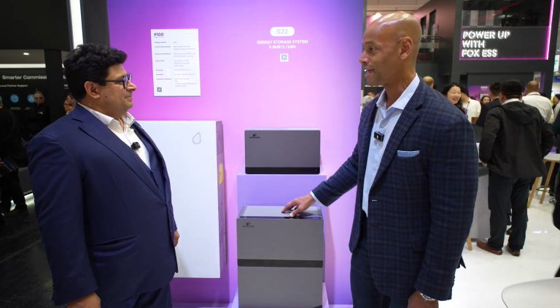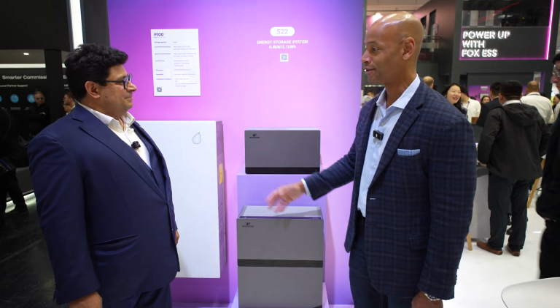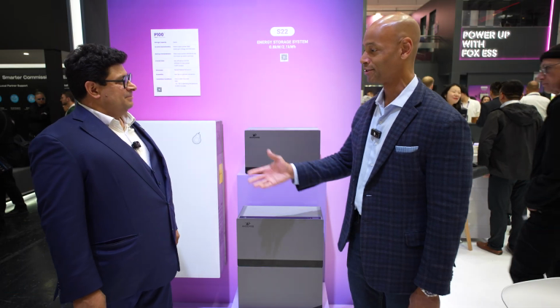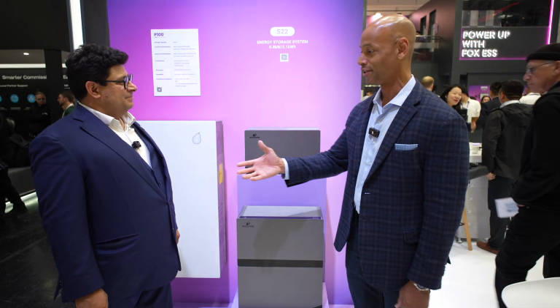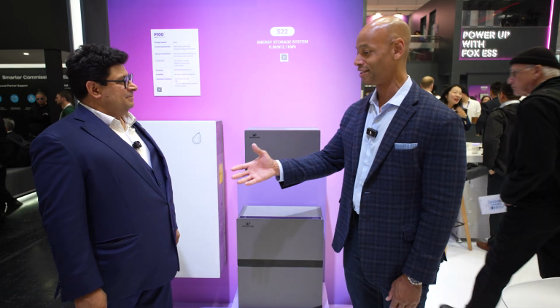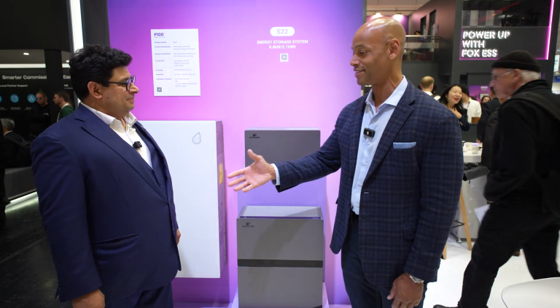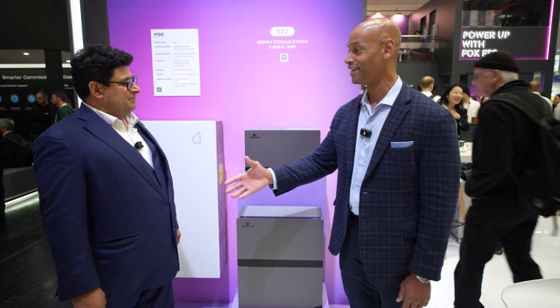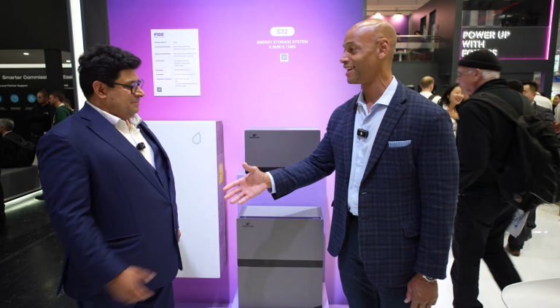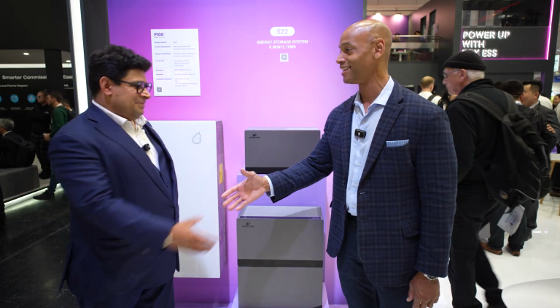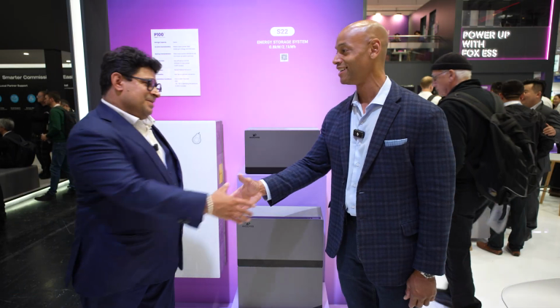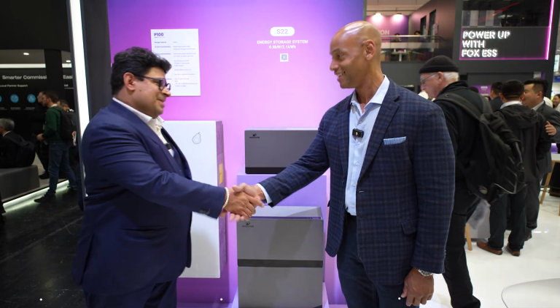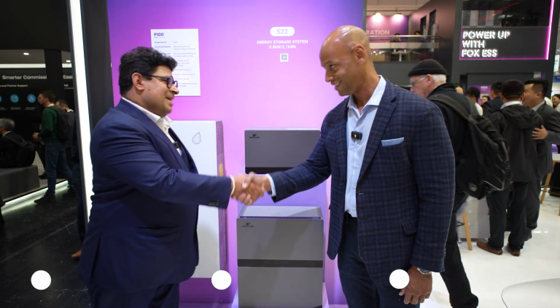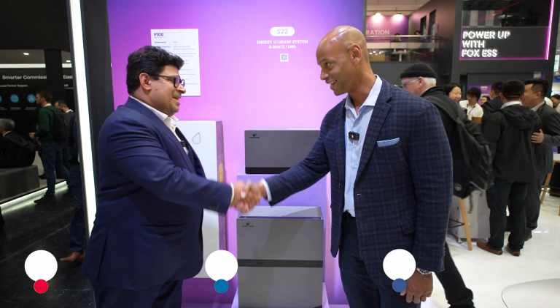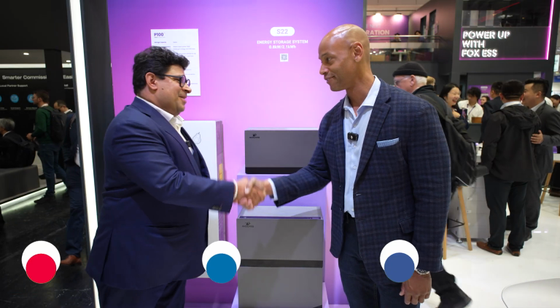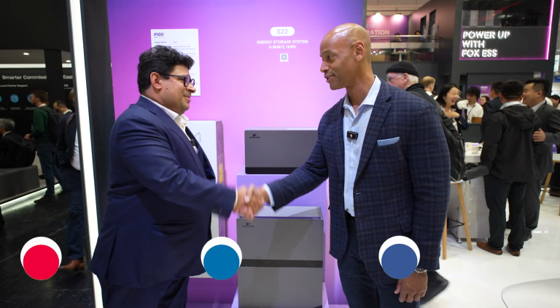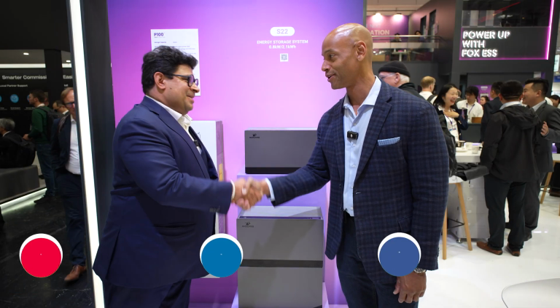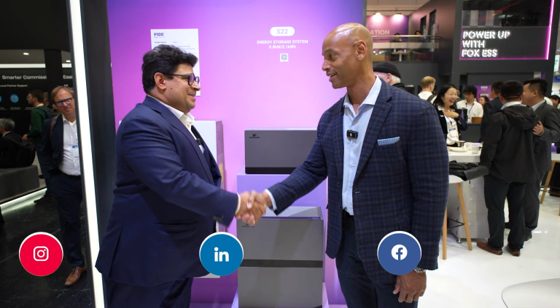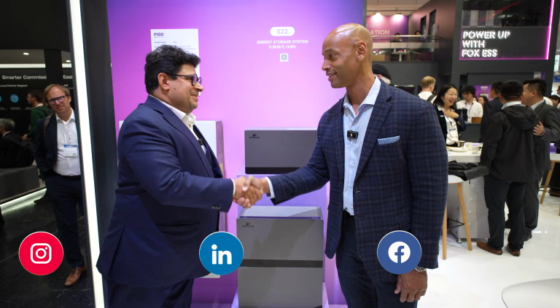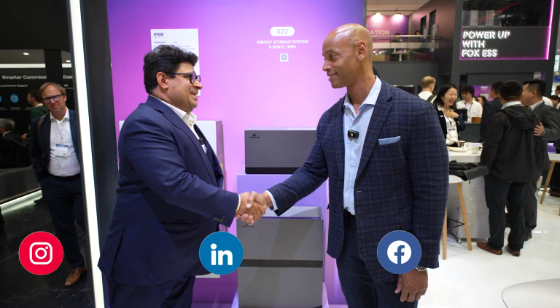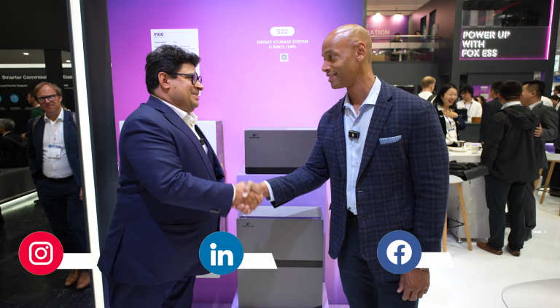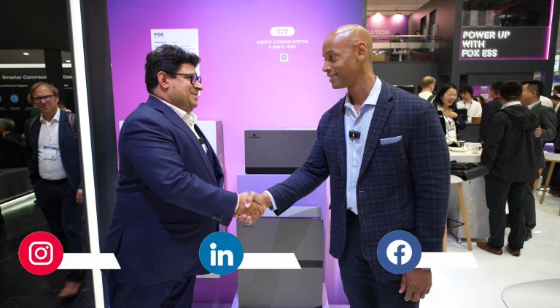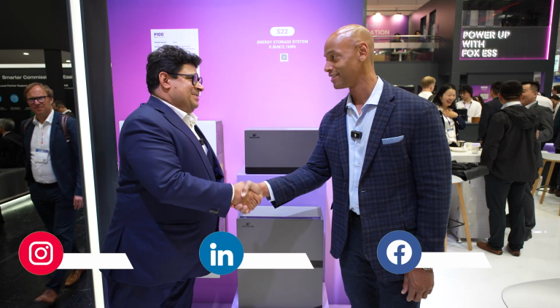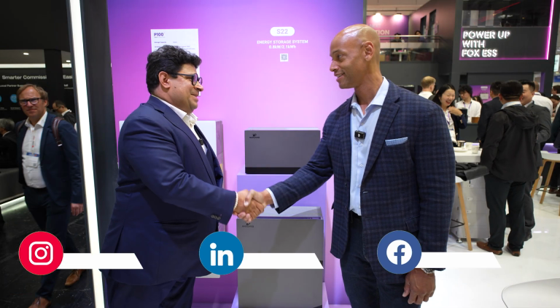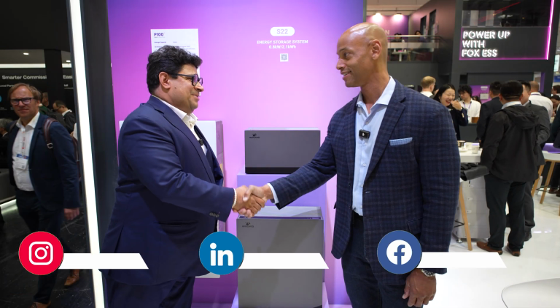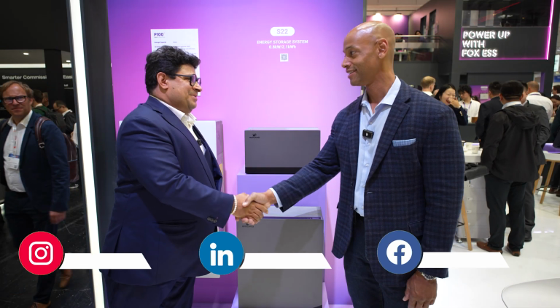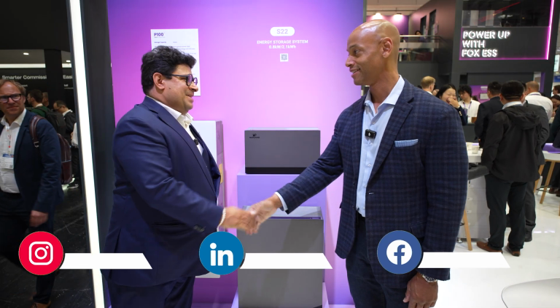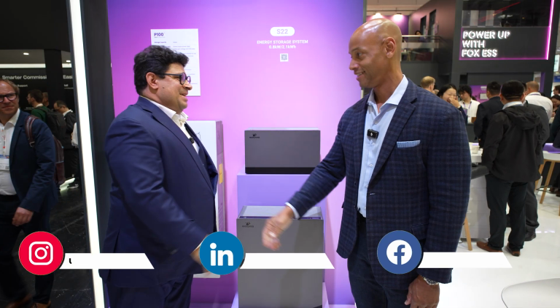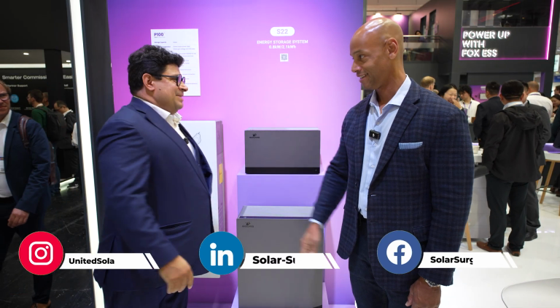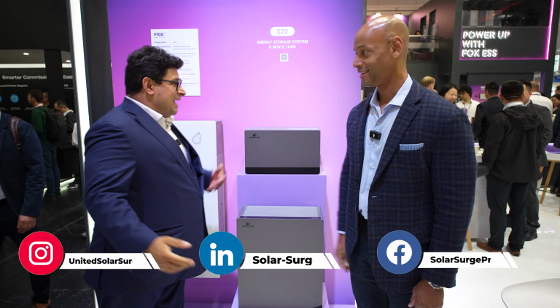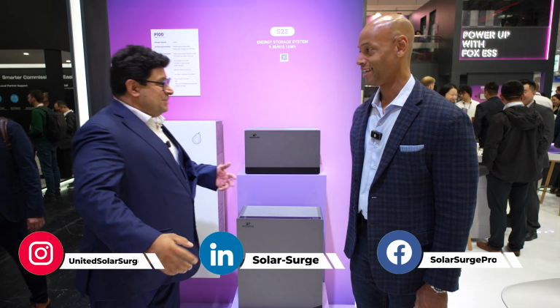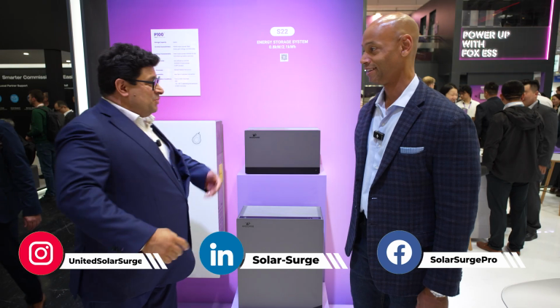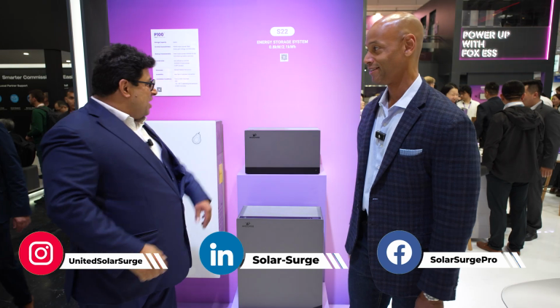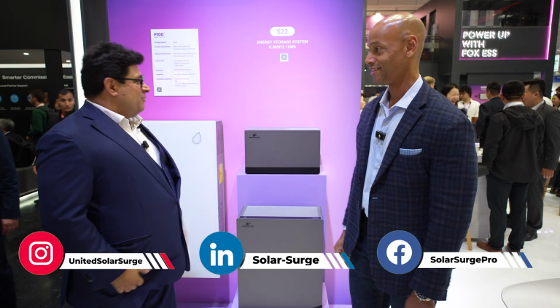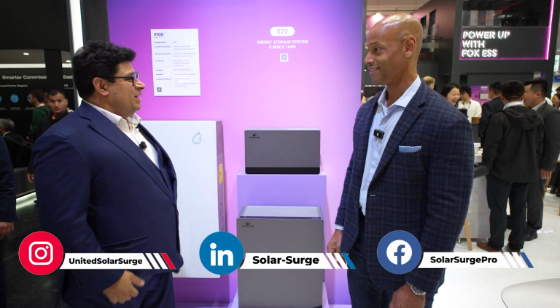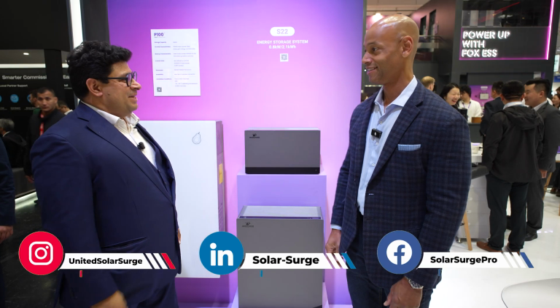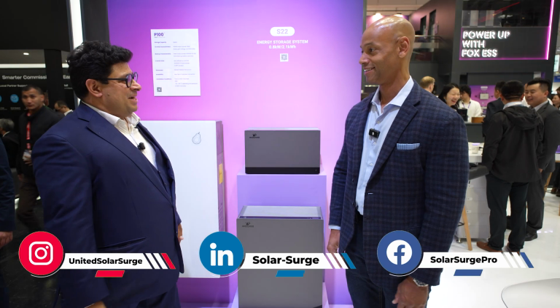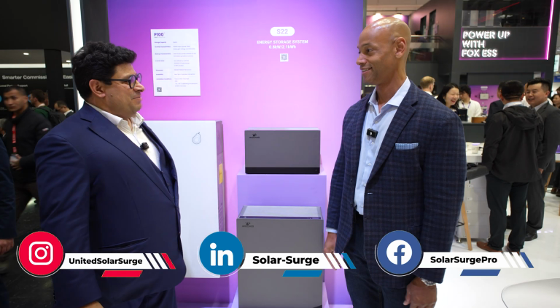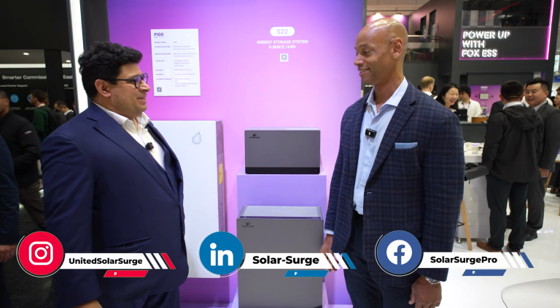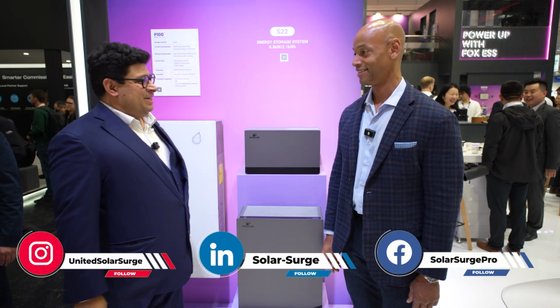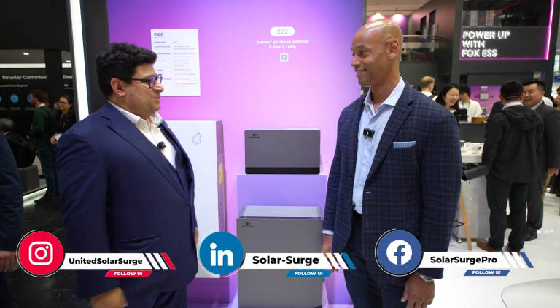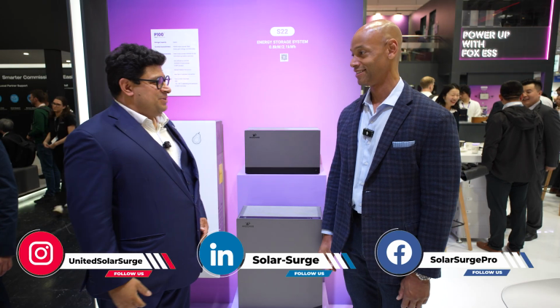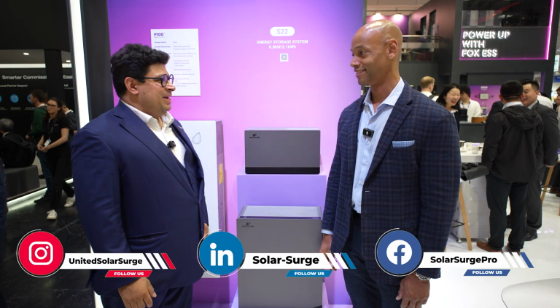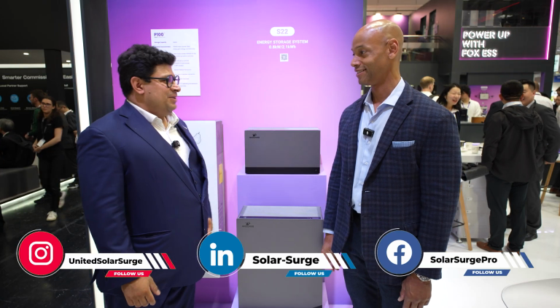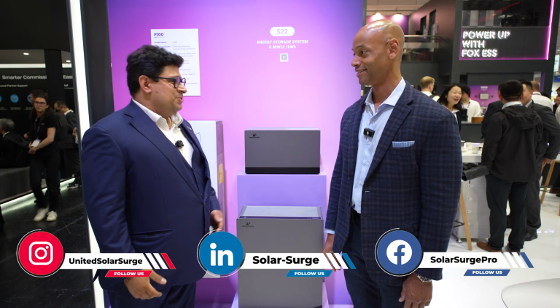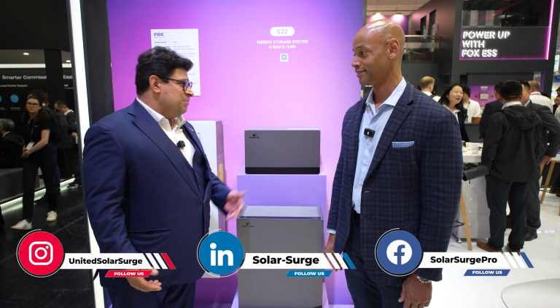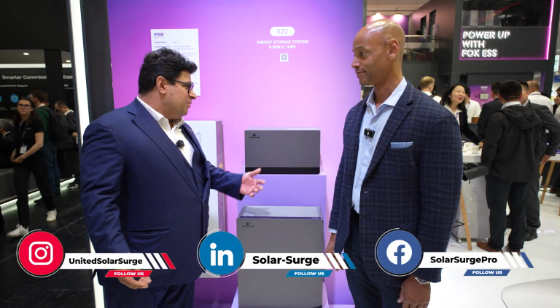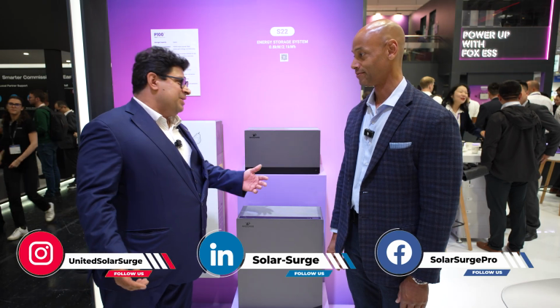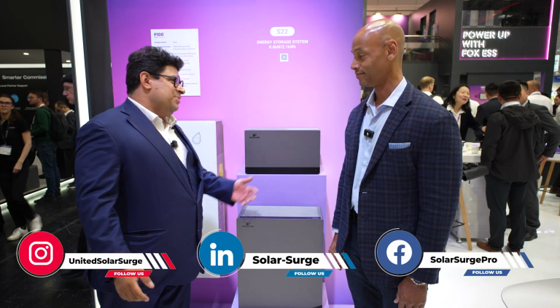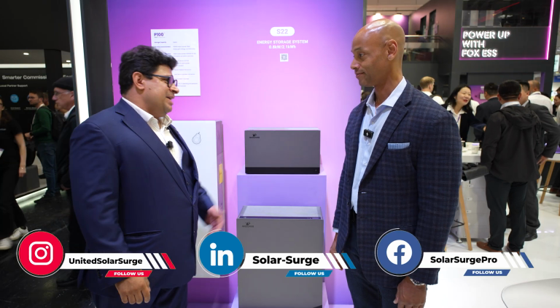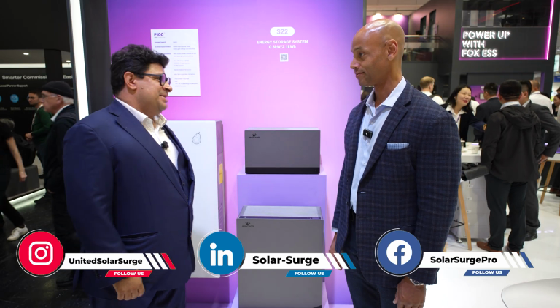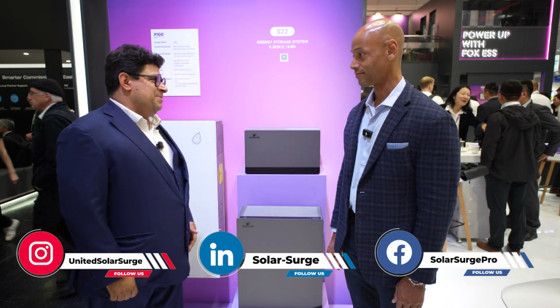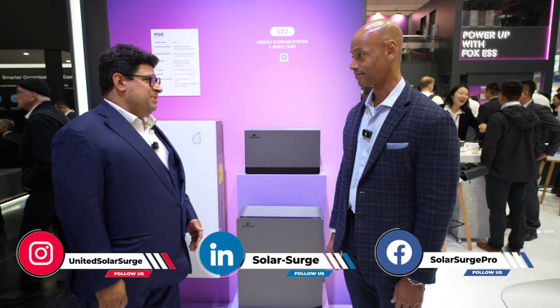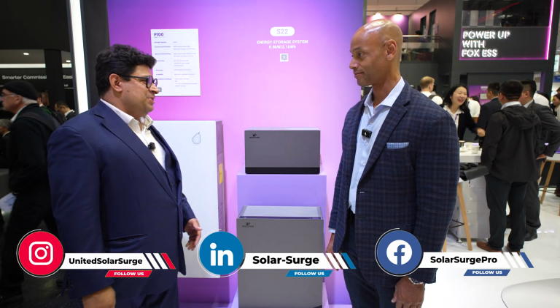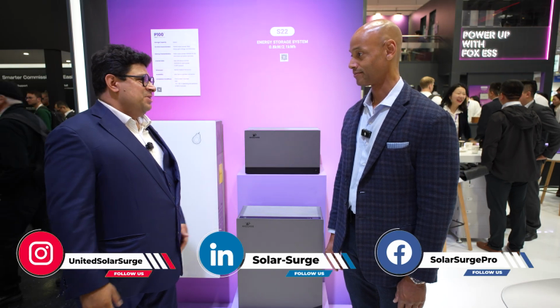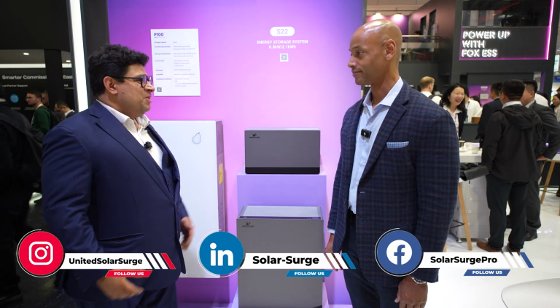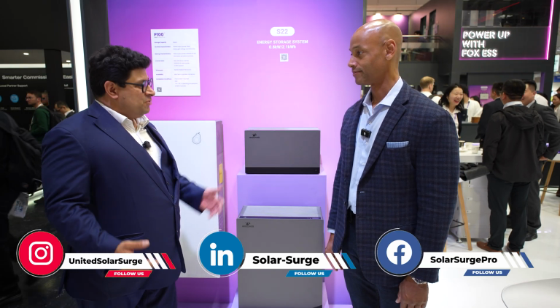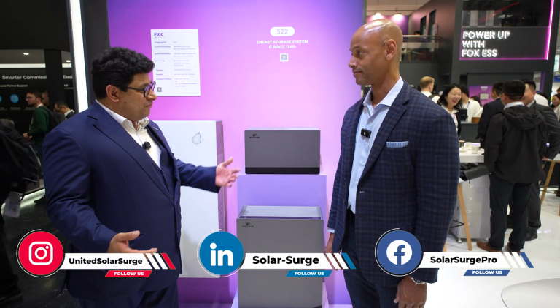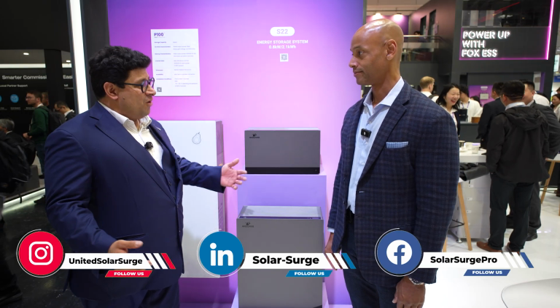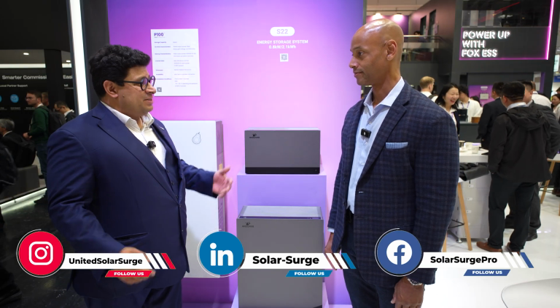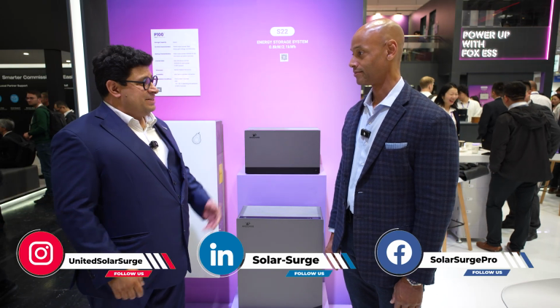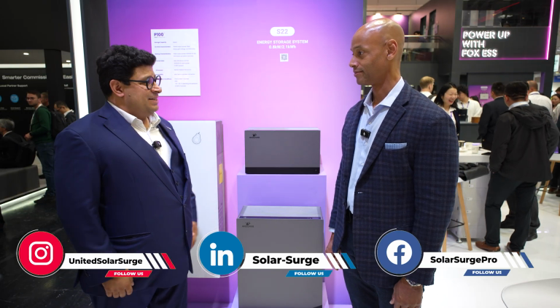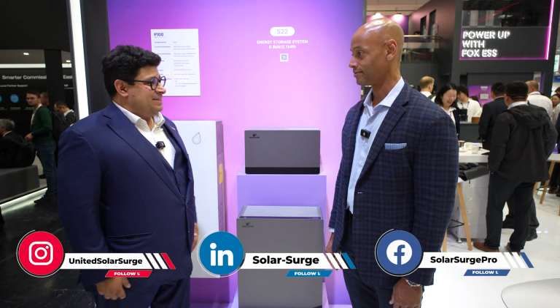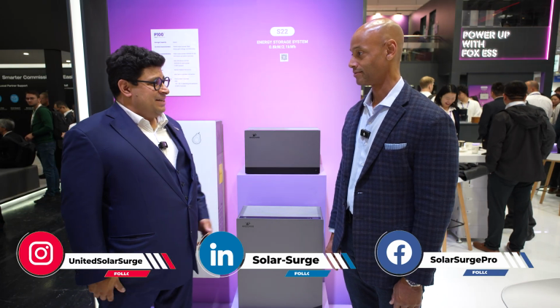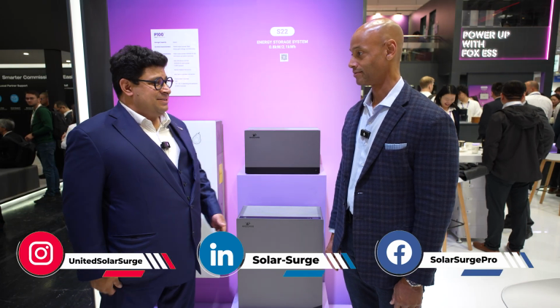So Daniel, good to see you again. Thank you for joining us. Nice to see you. Nice to be really coming here today to Munich, to the exhibition, to Fox ESS.